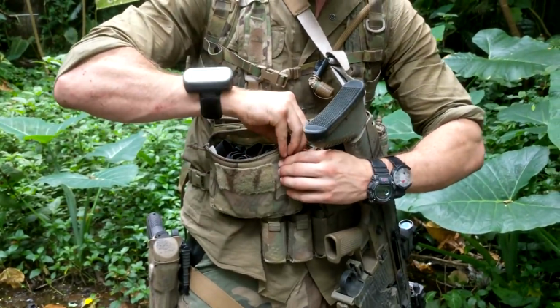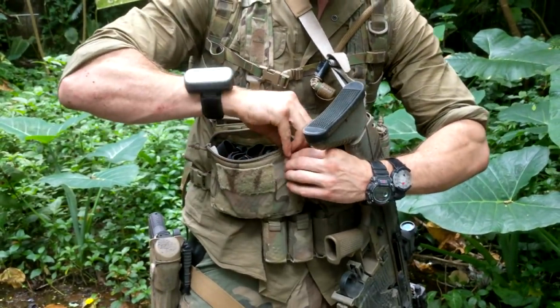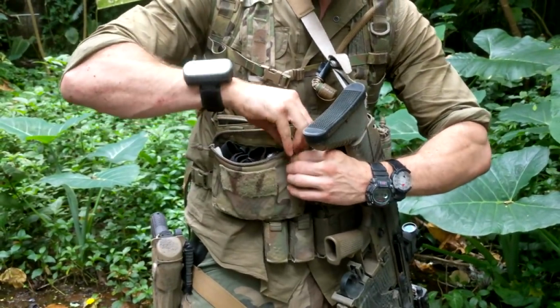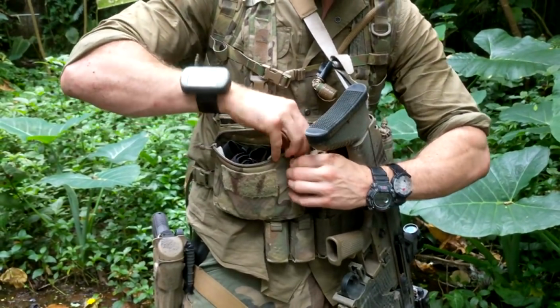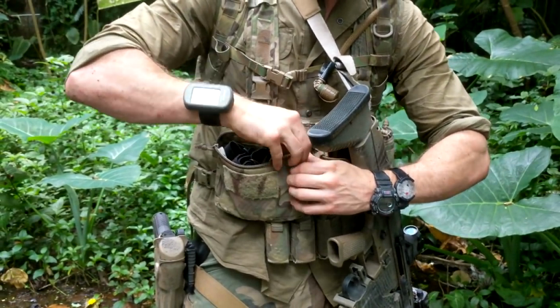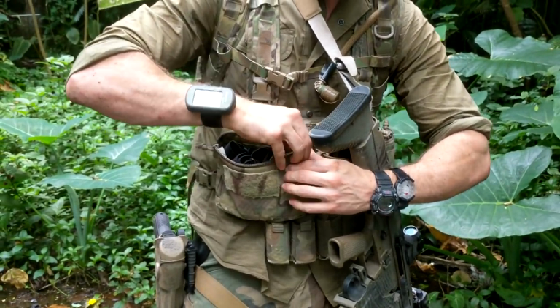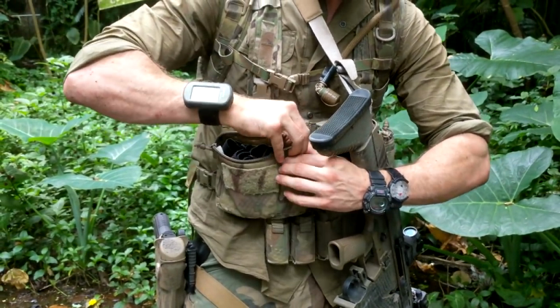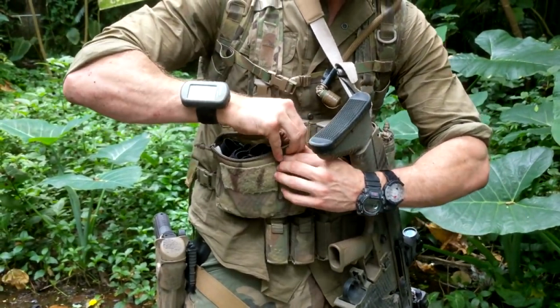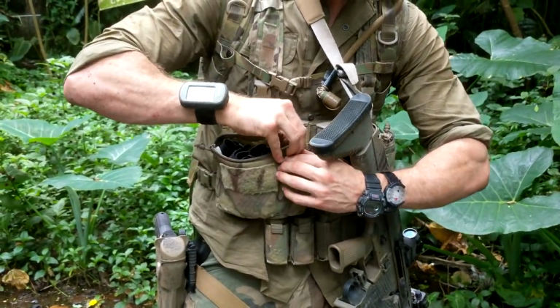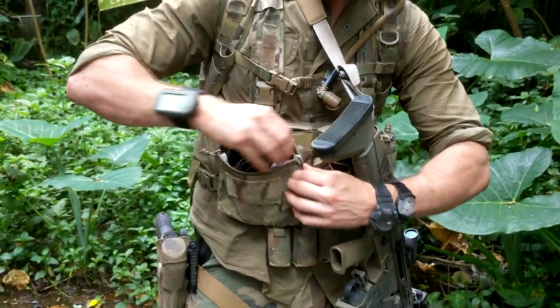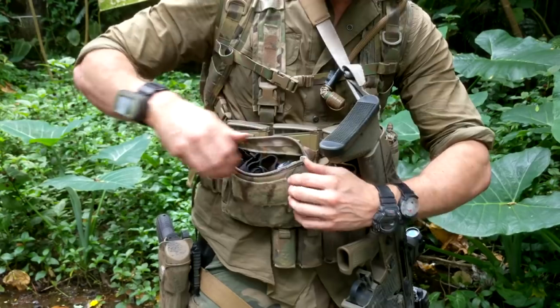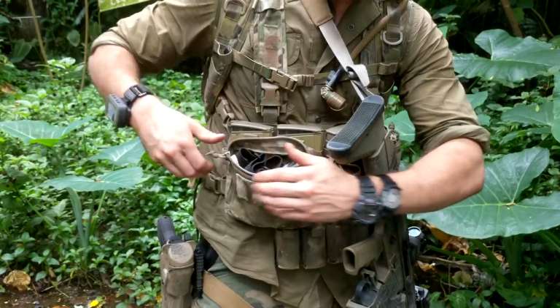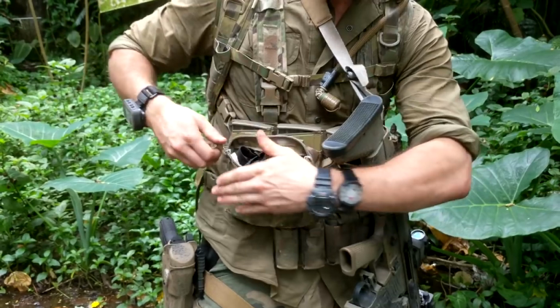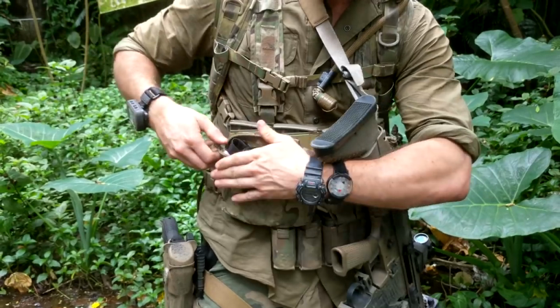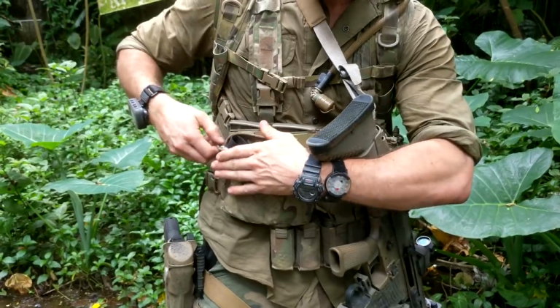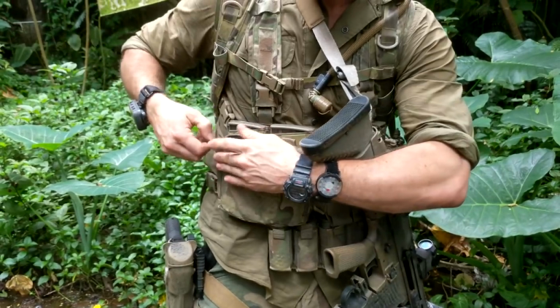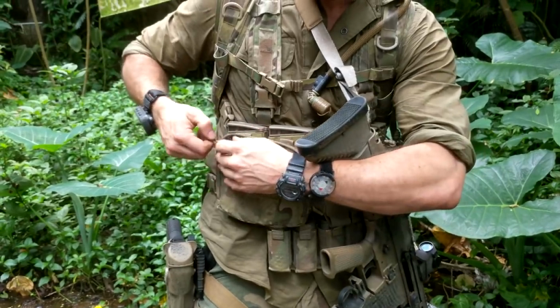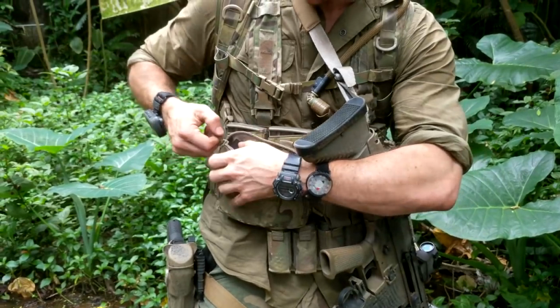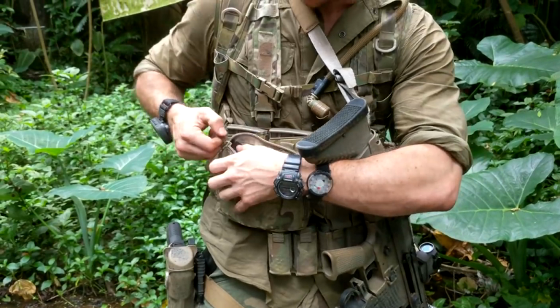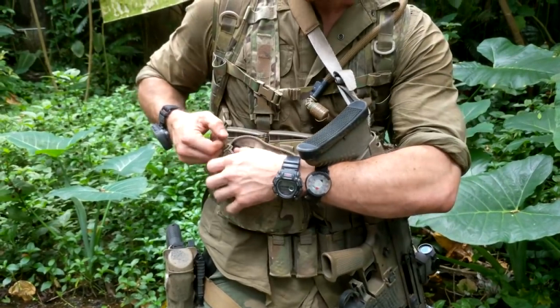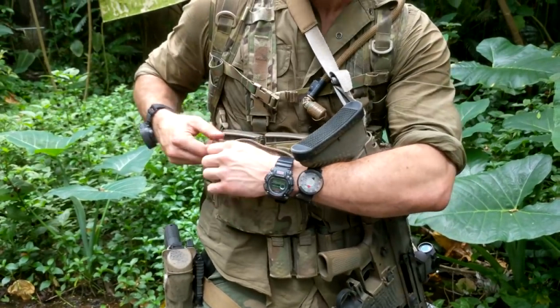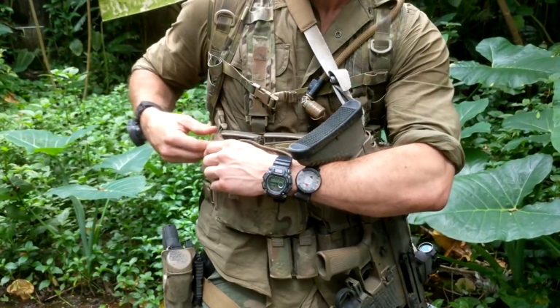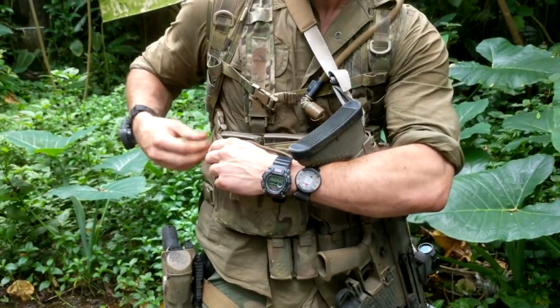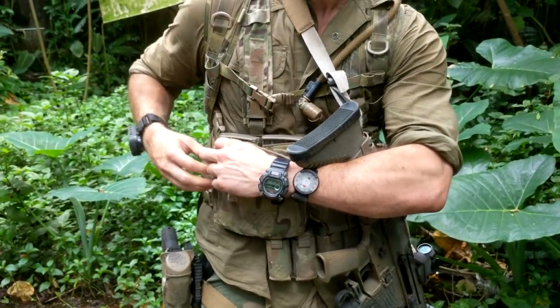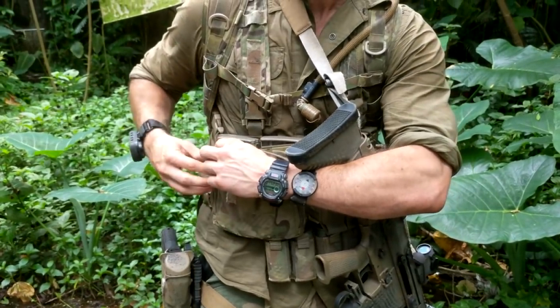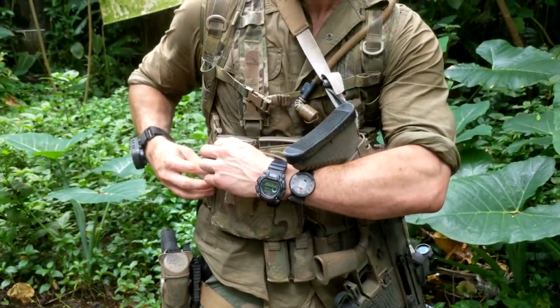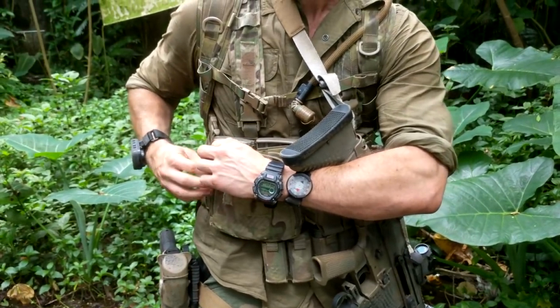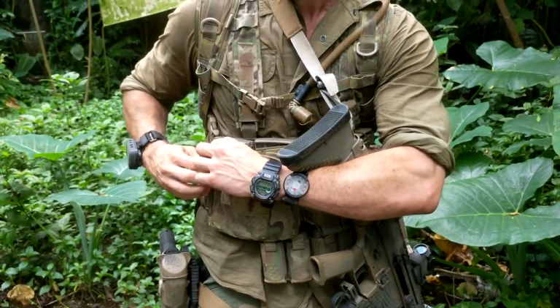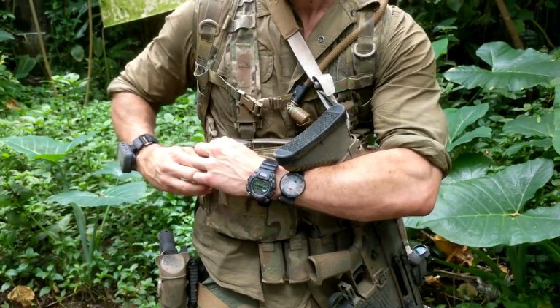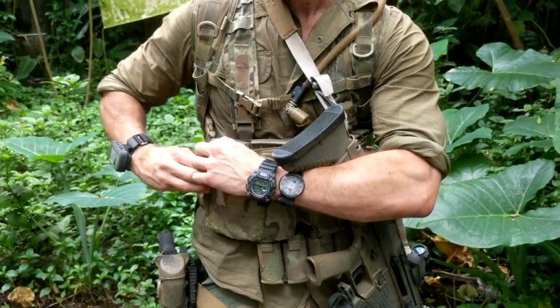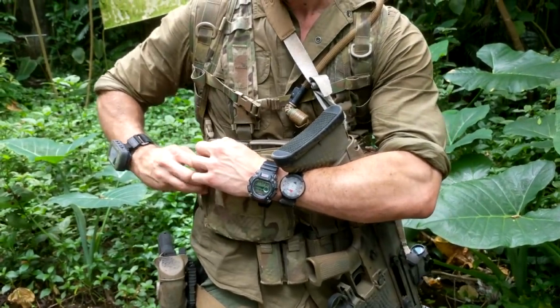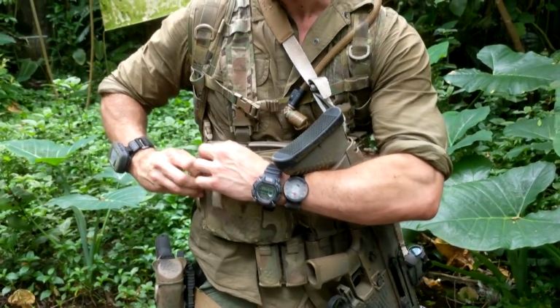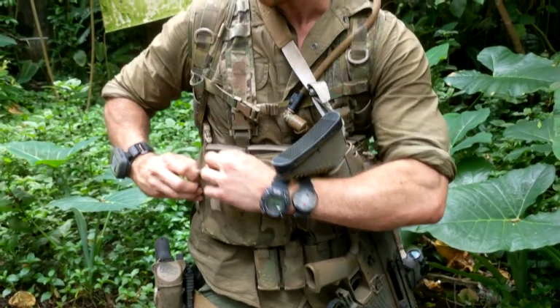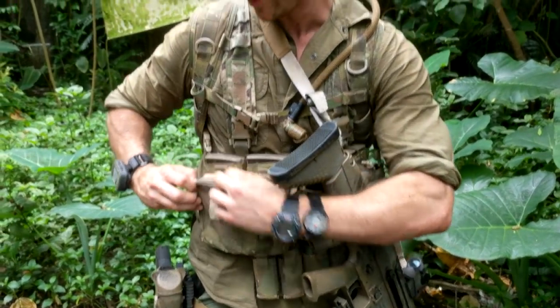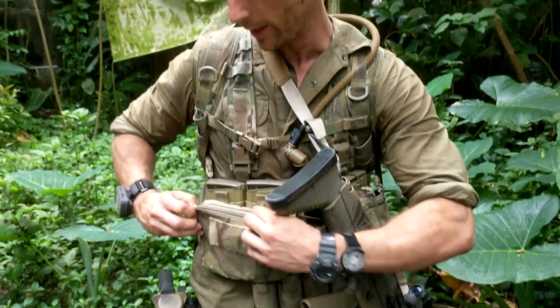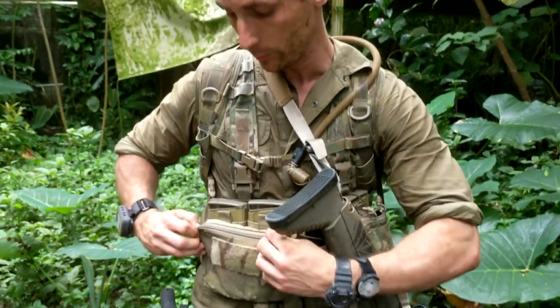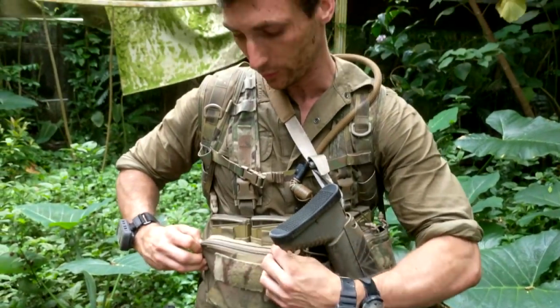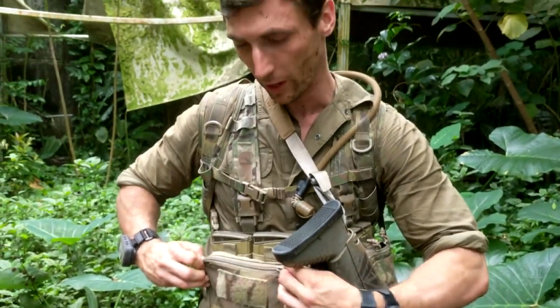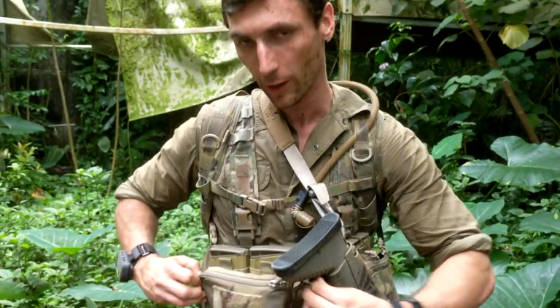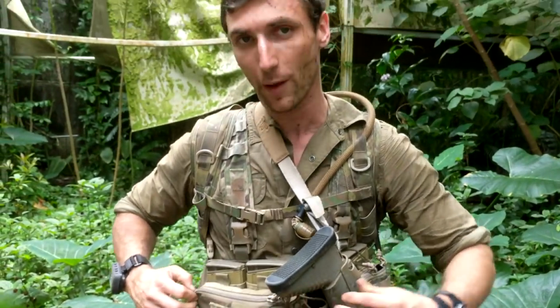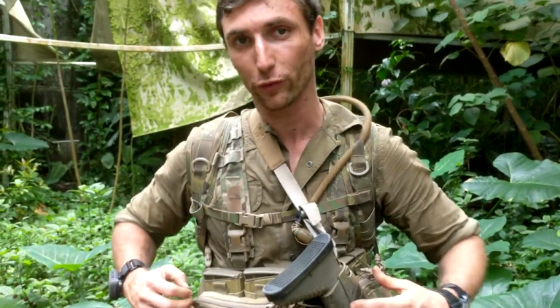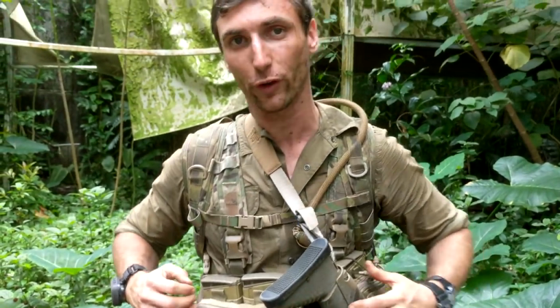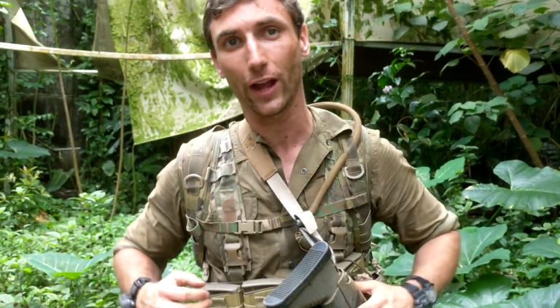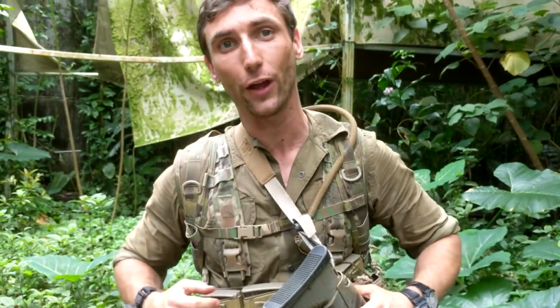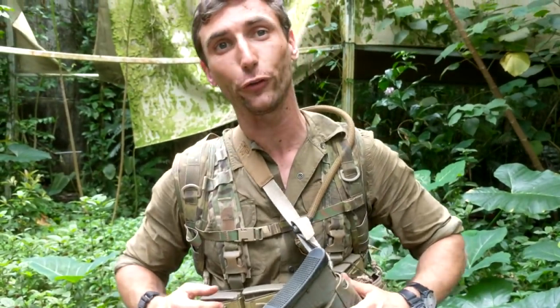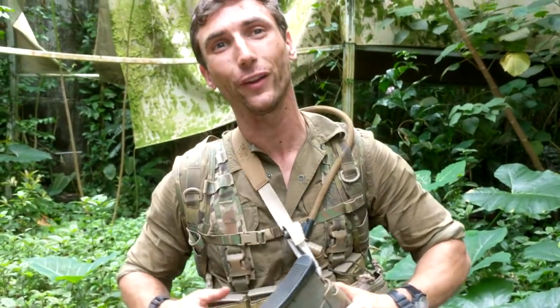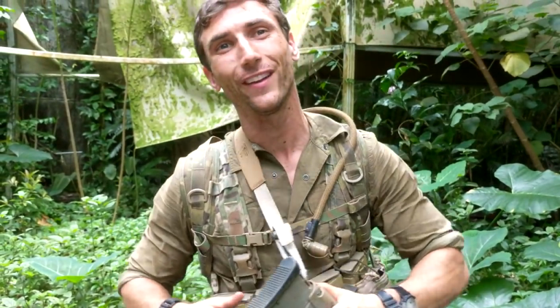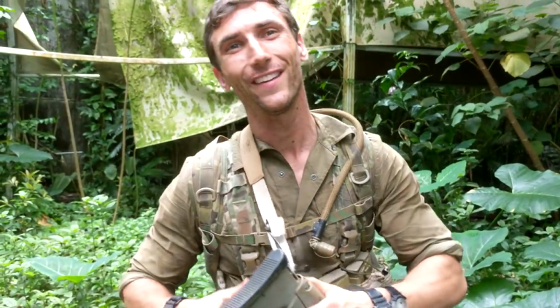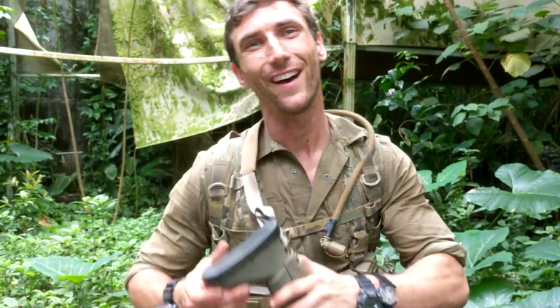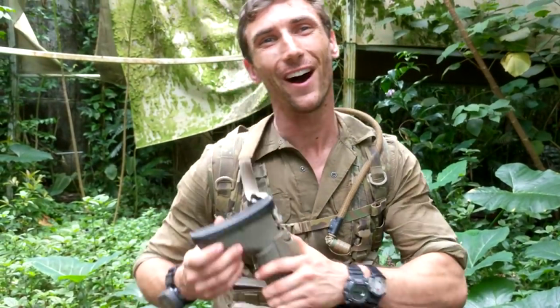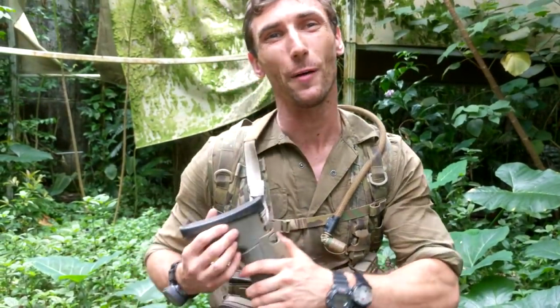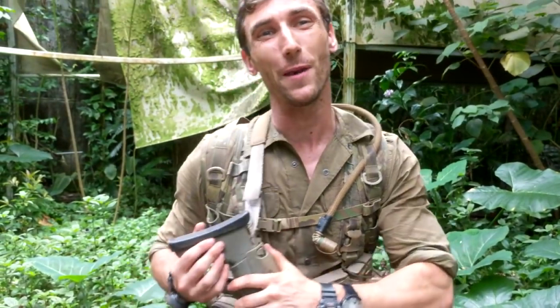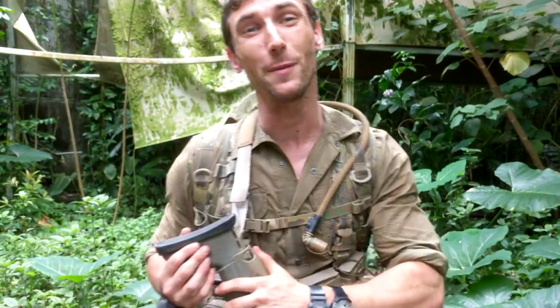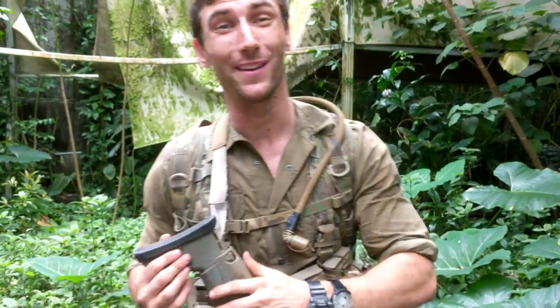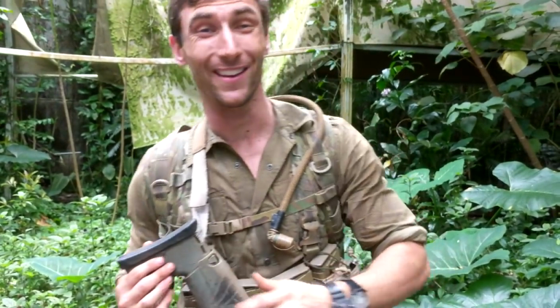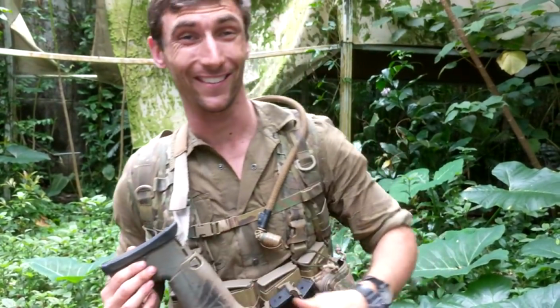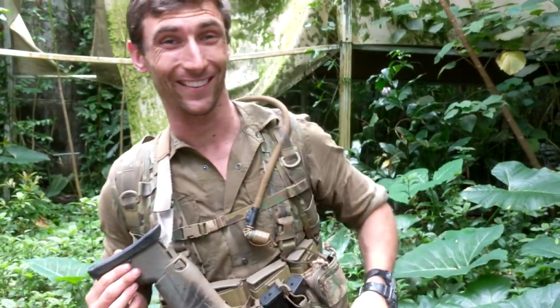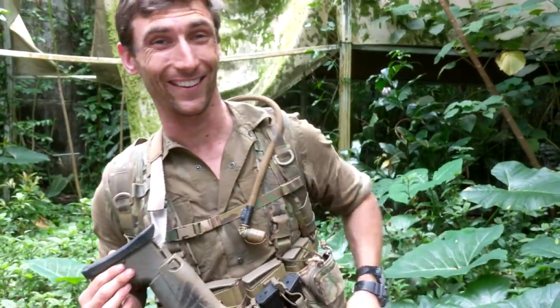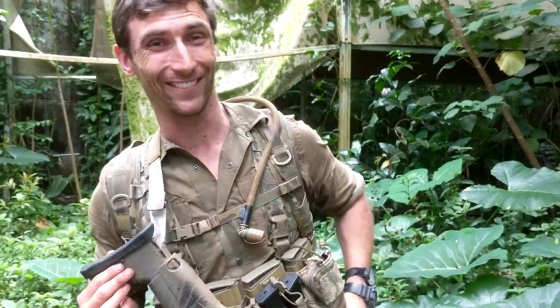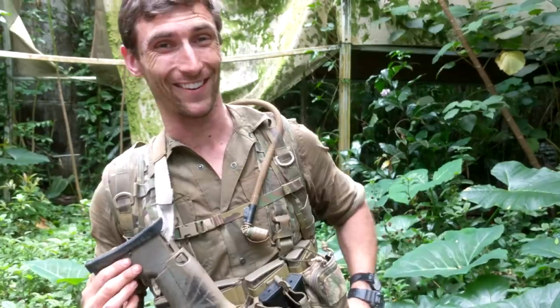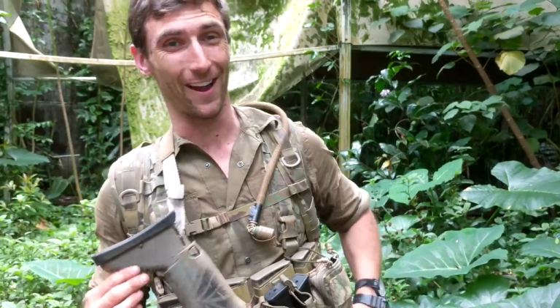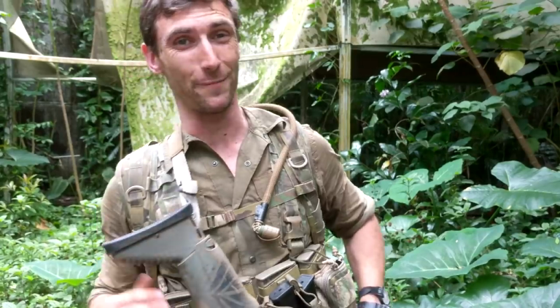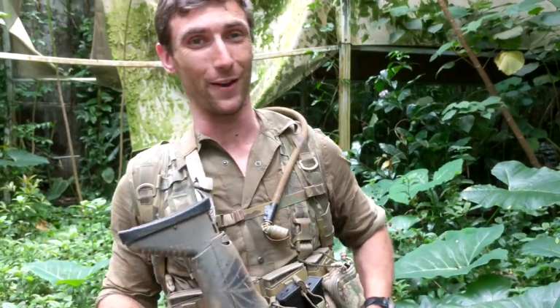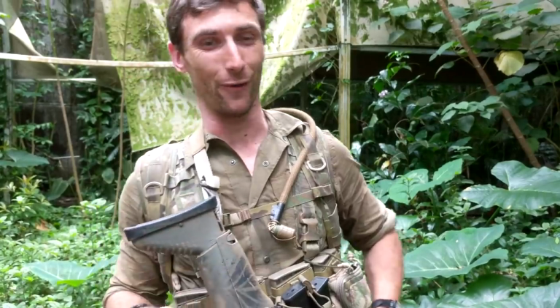I'm running an experimental pack from Haley Strategic, which I'm not able to talk about right now — maybe at a later time.